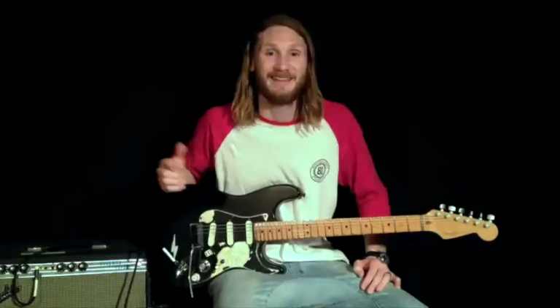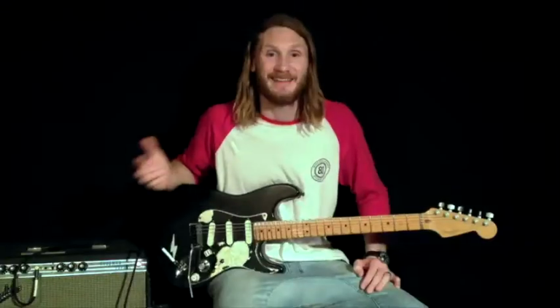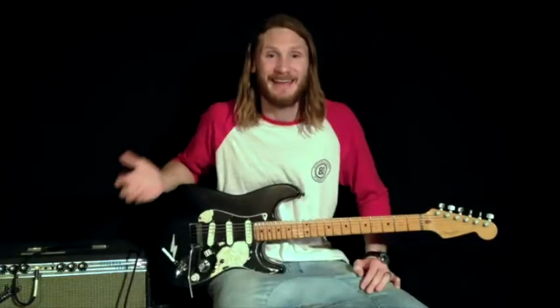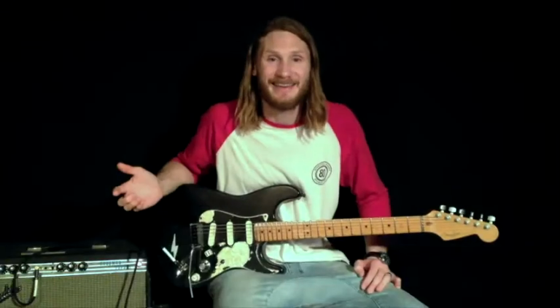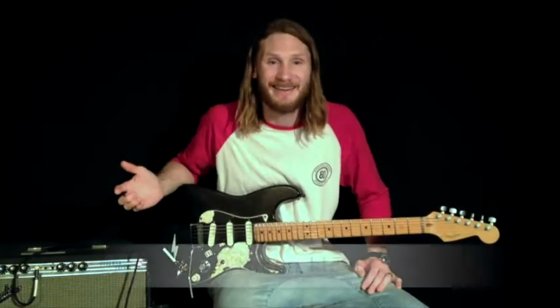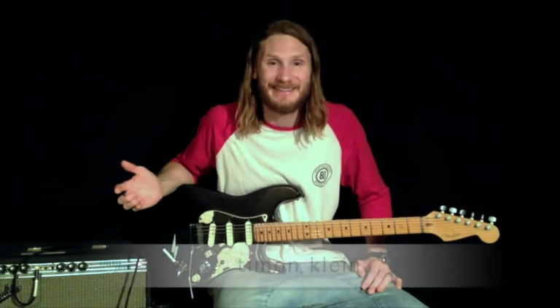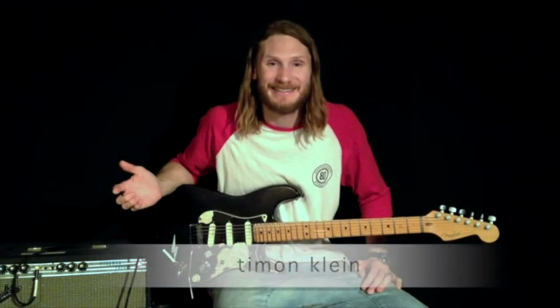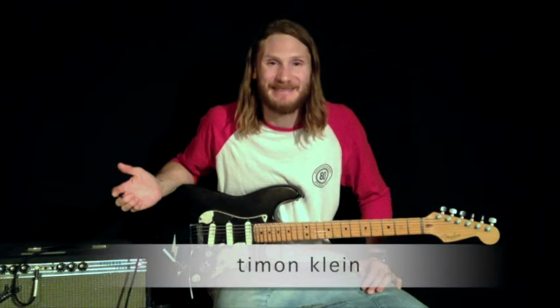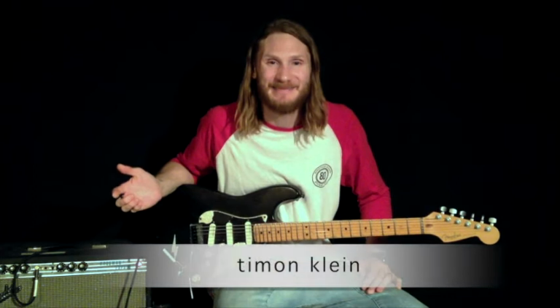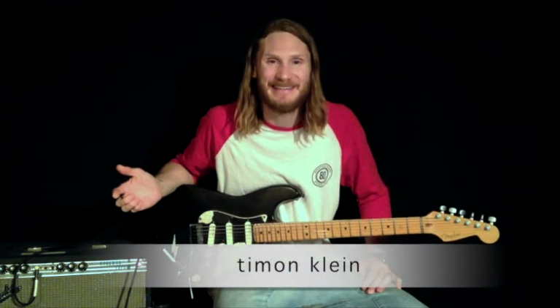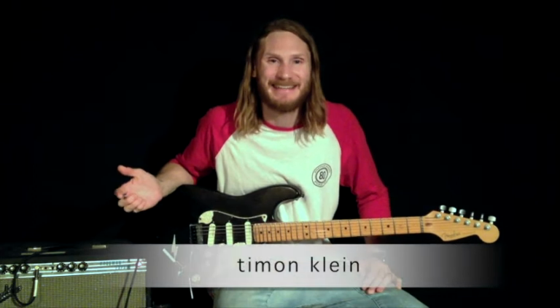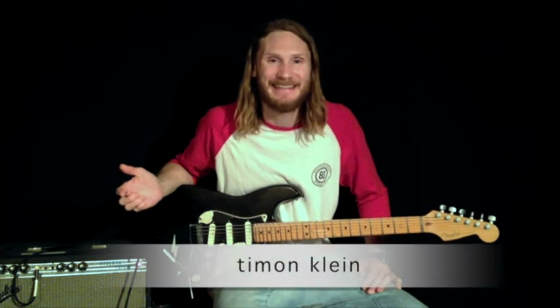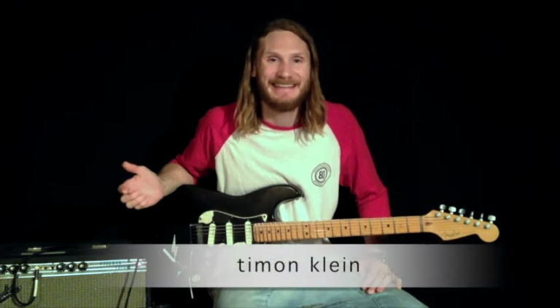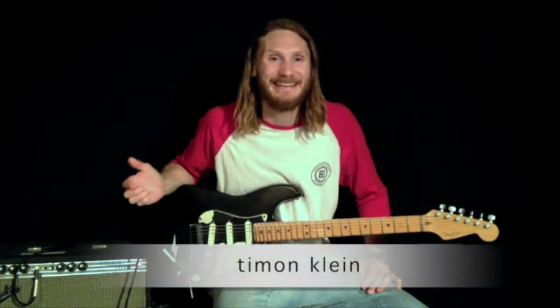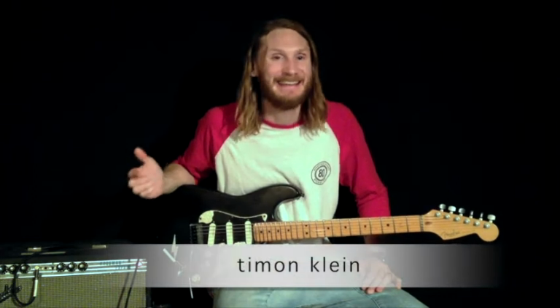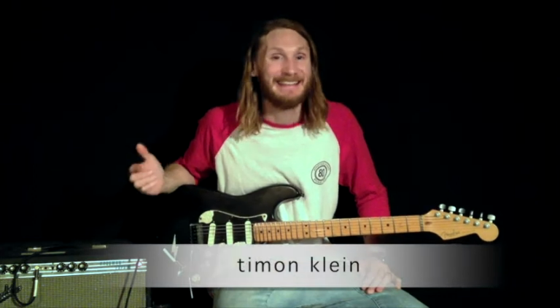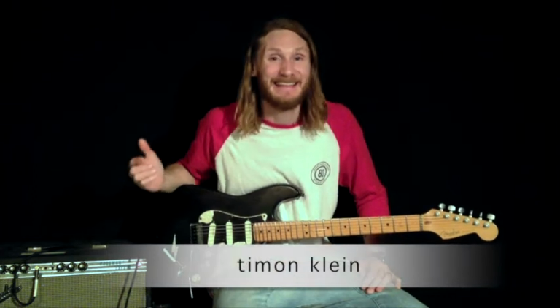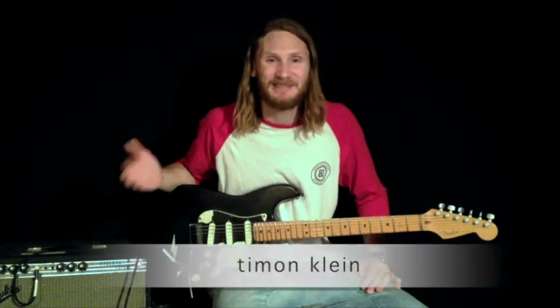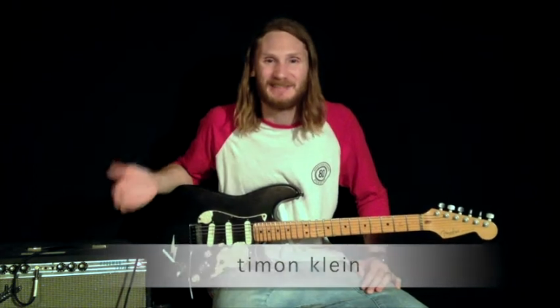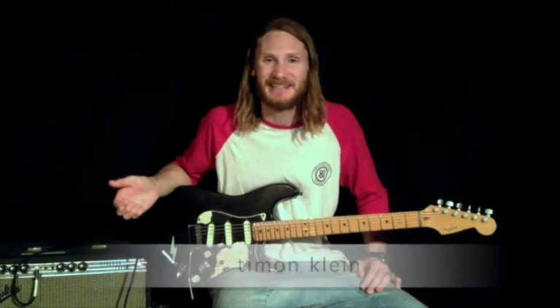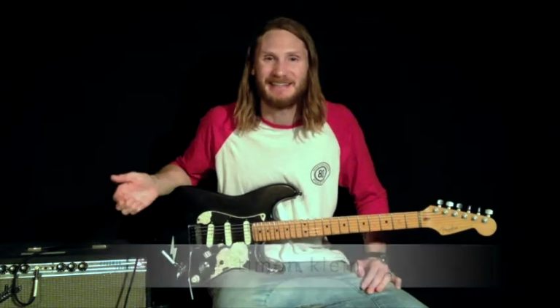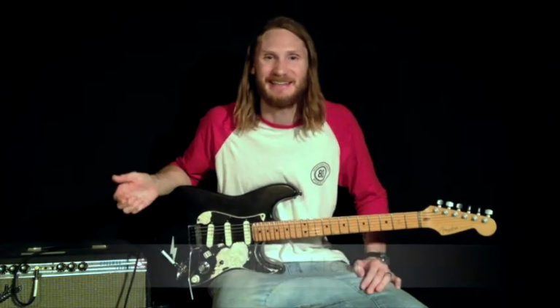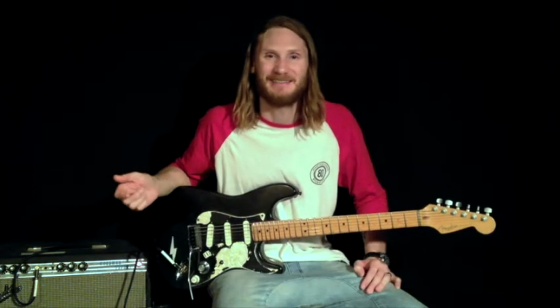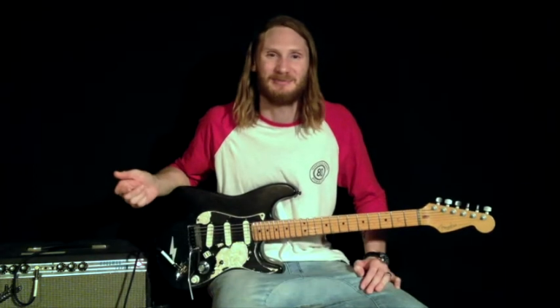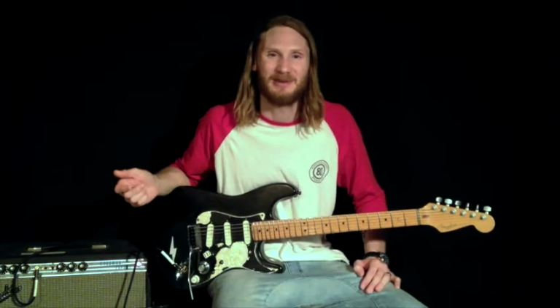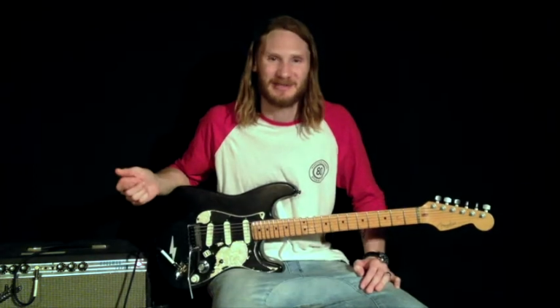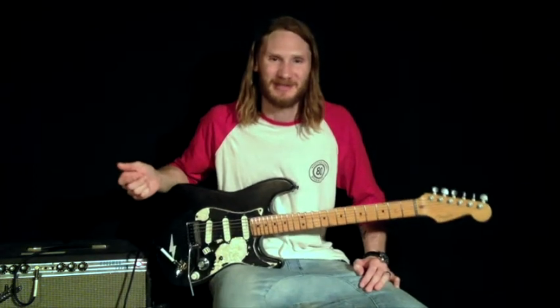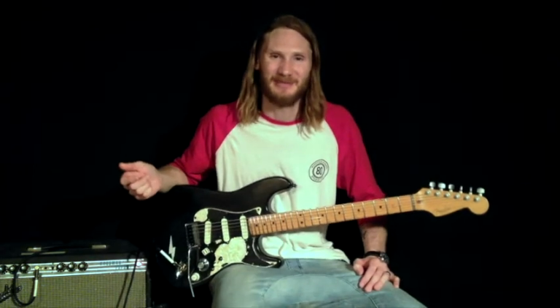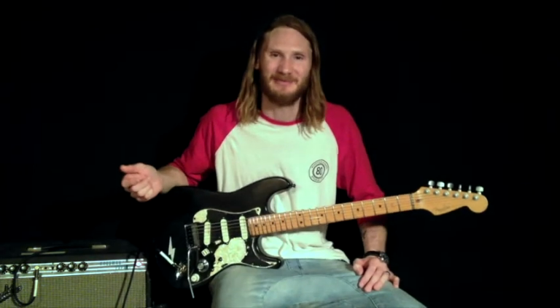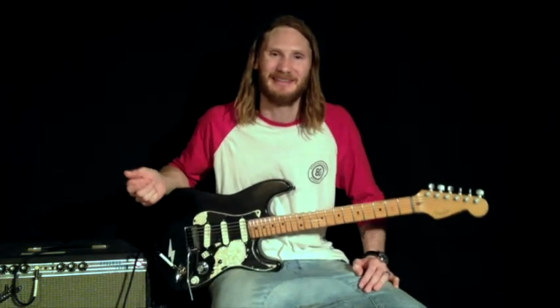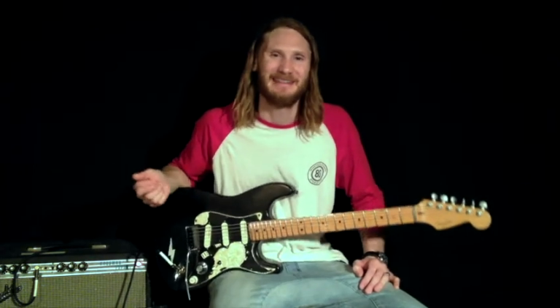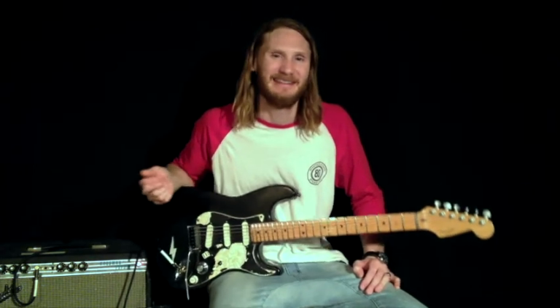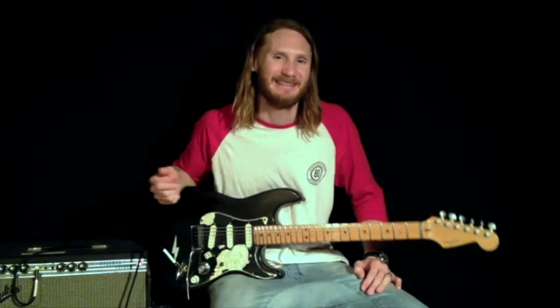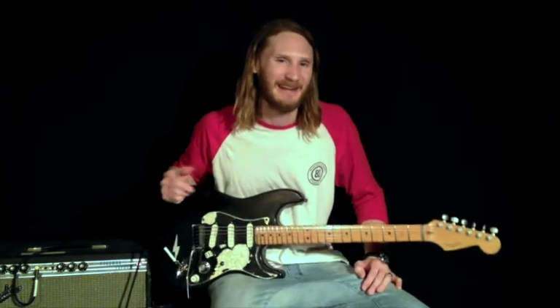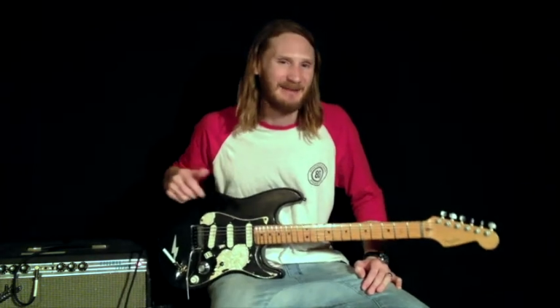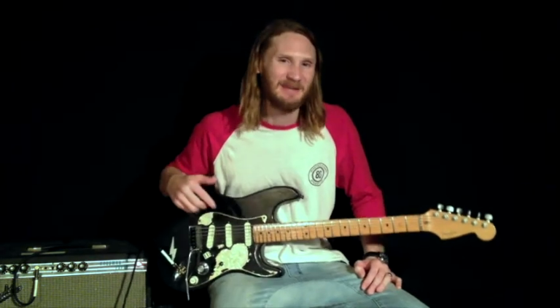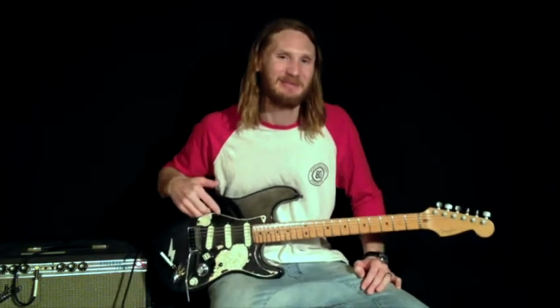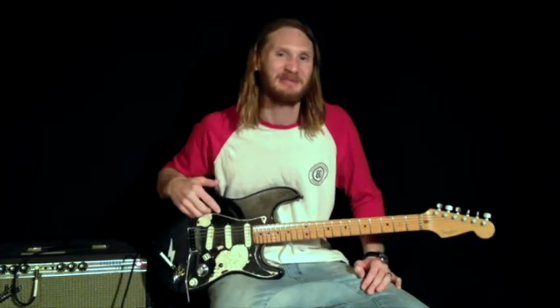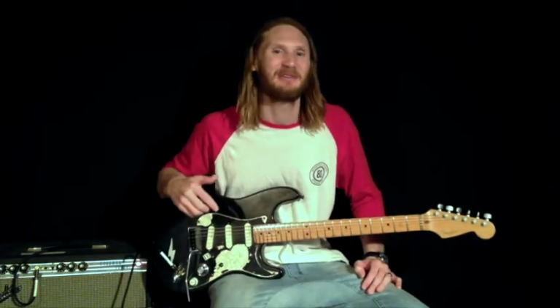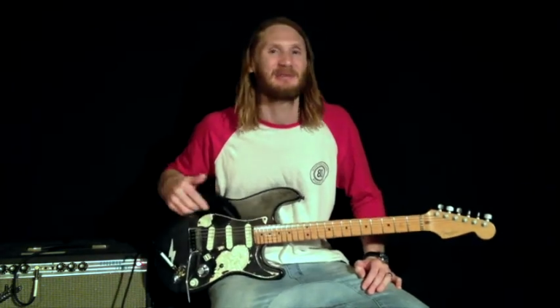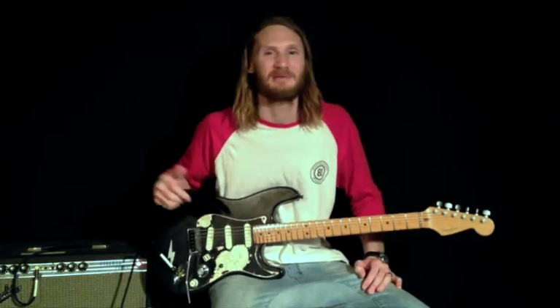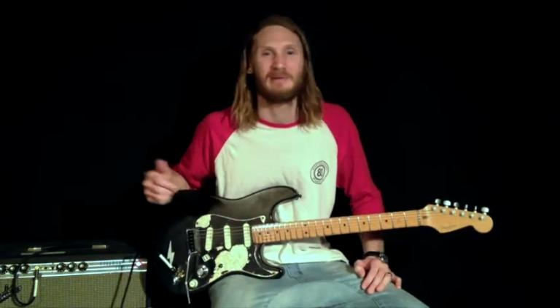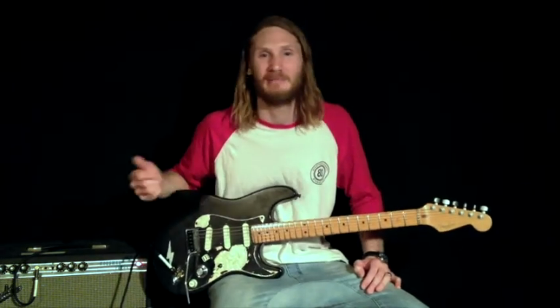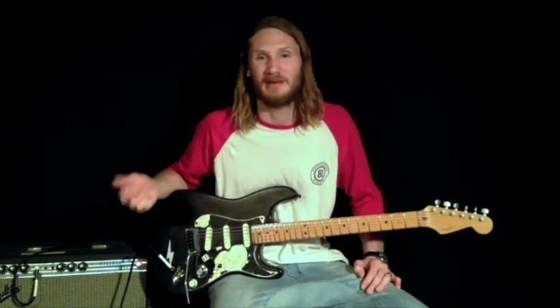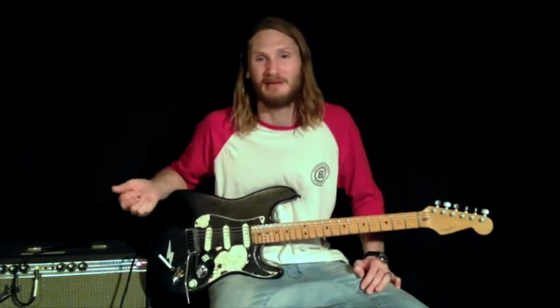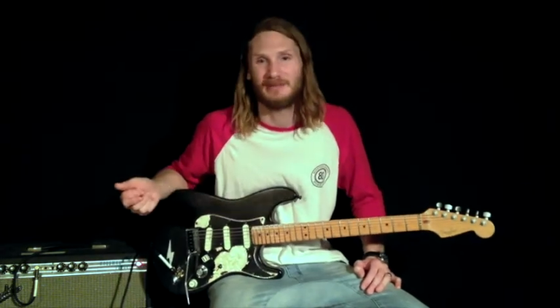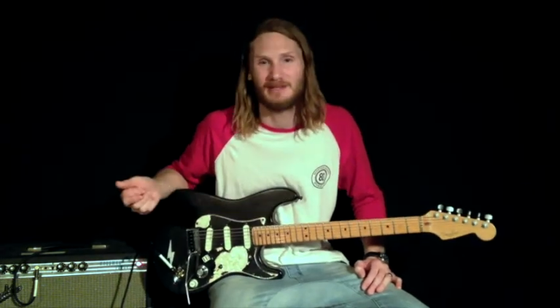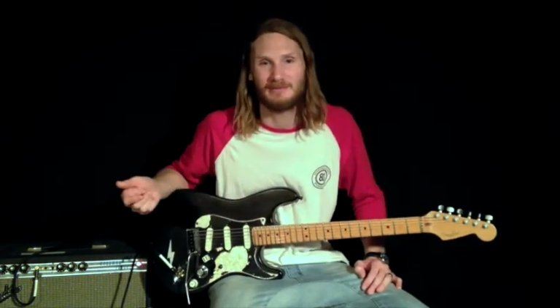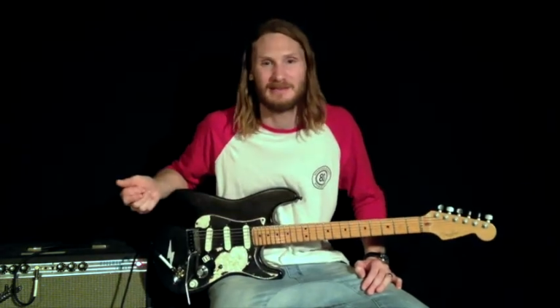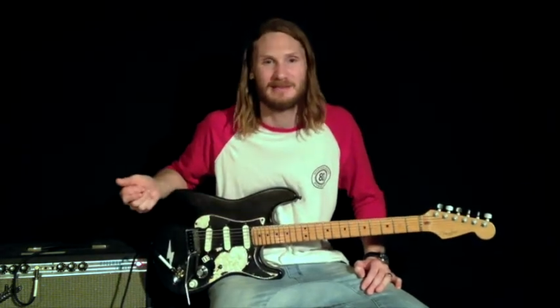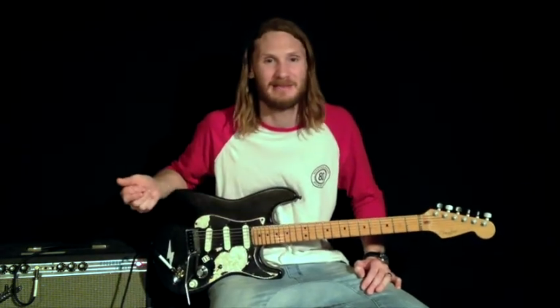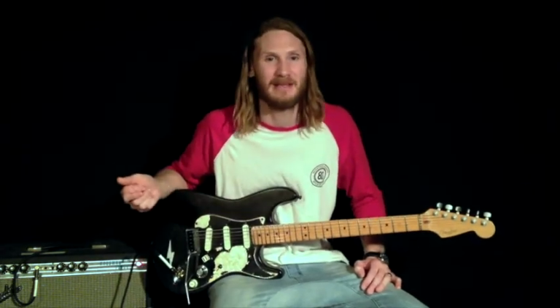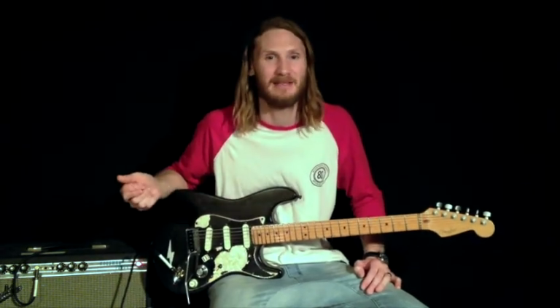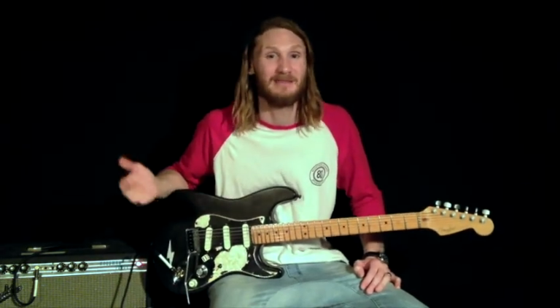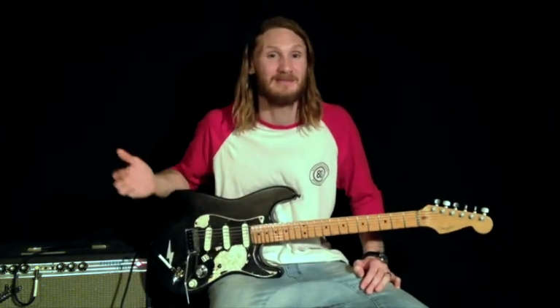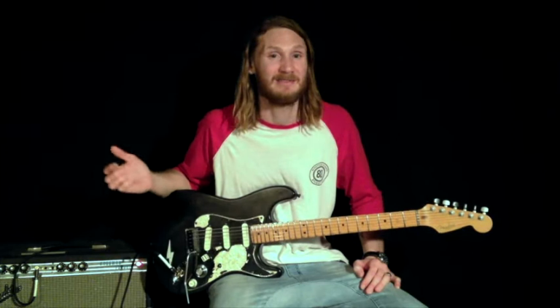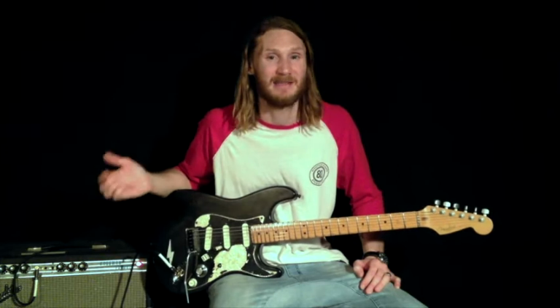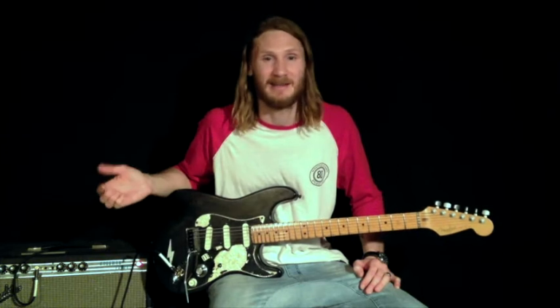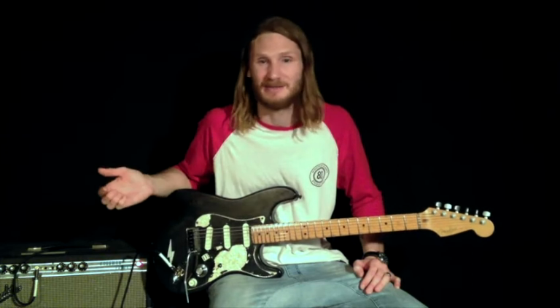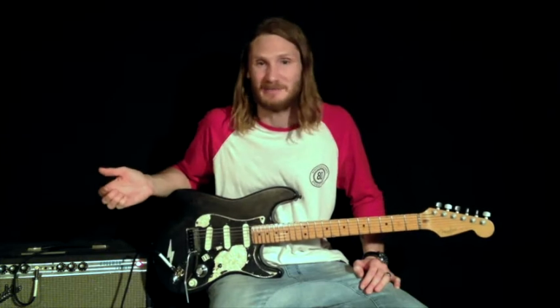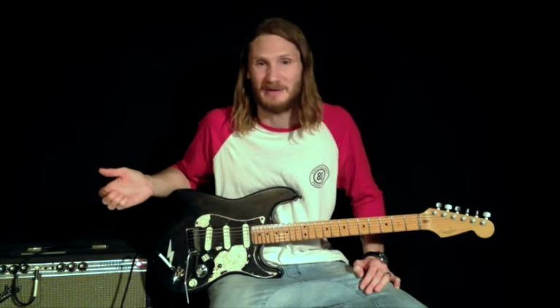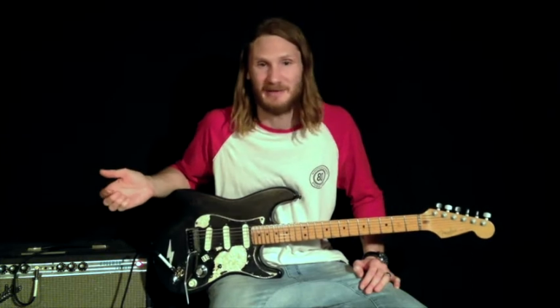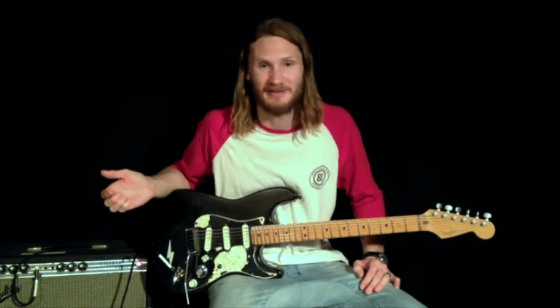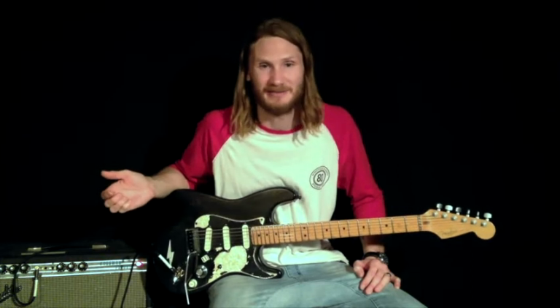Hey guys, T-Bird here. Thanks for checking out this workshop. Today I'm going to be talking through my pedal sequence and the different settings on my pedals.